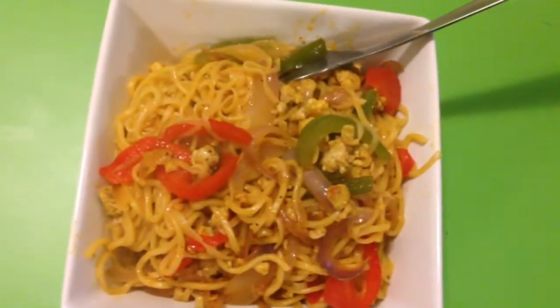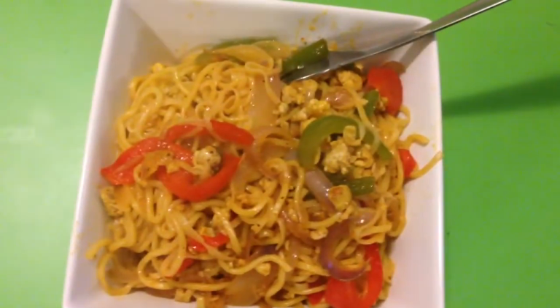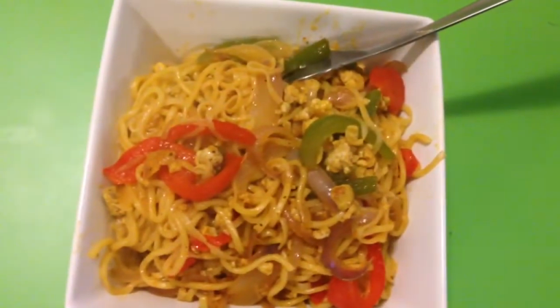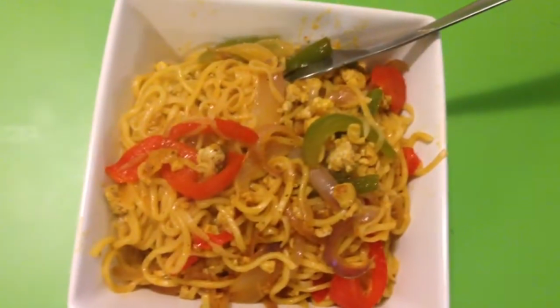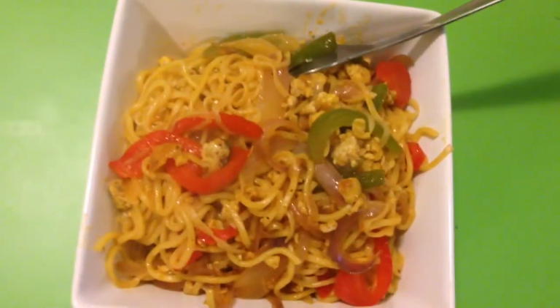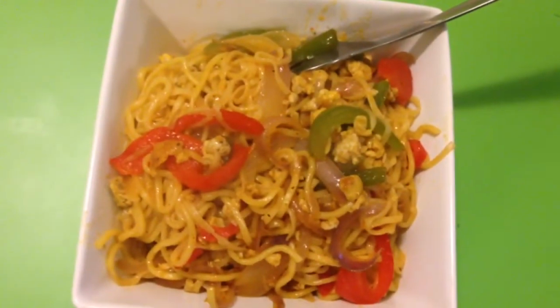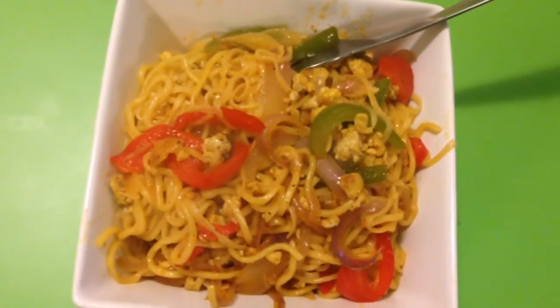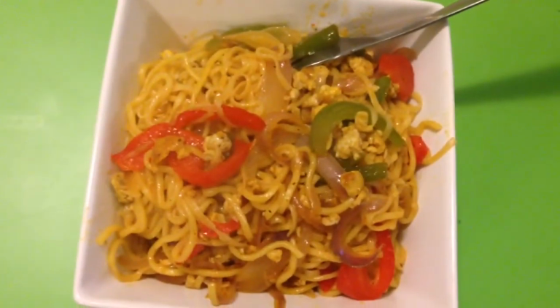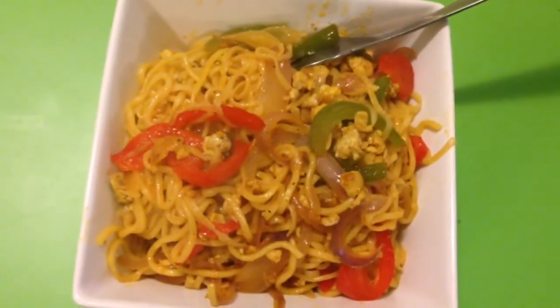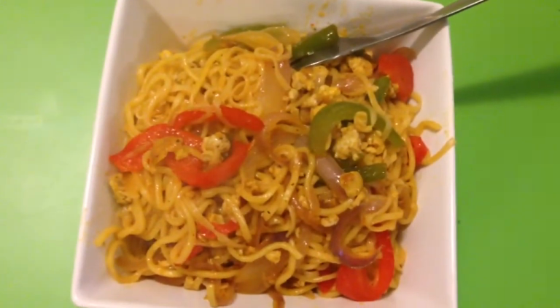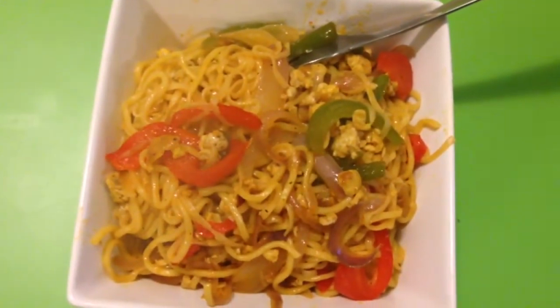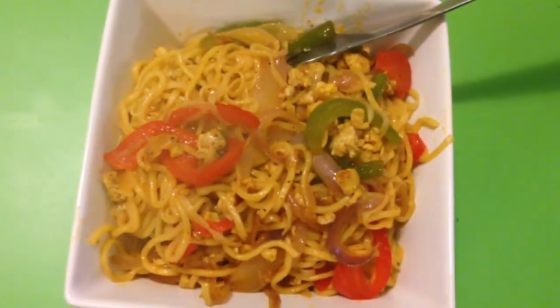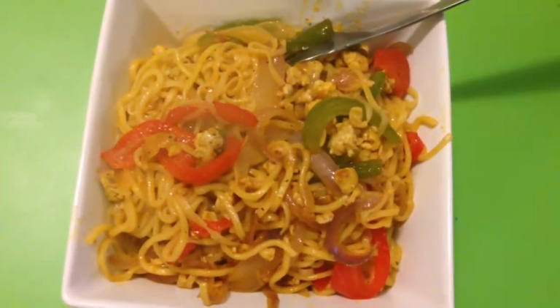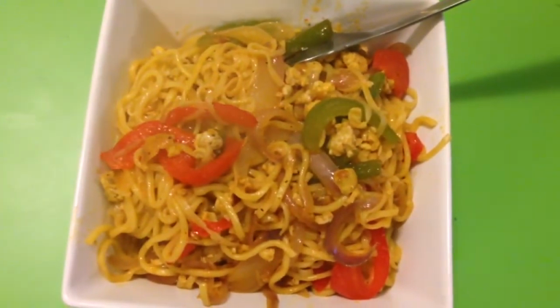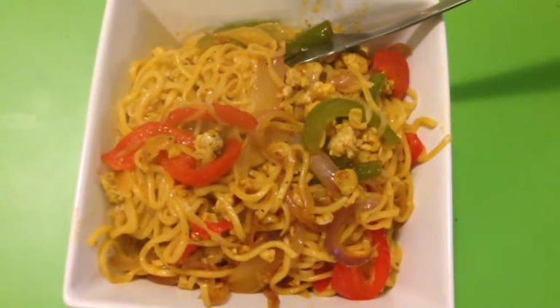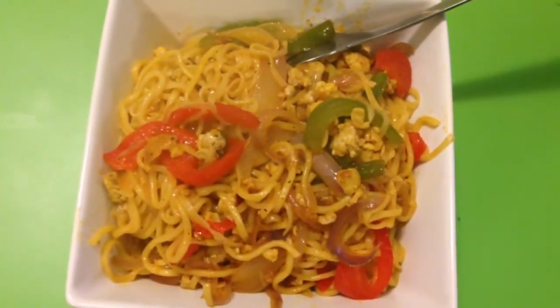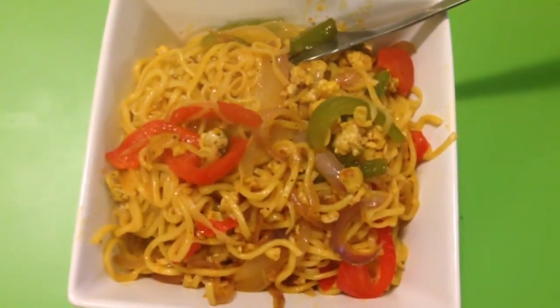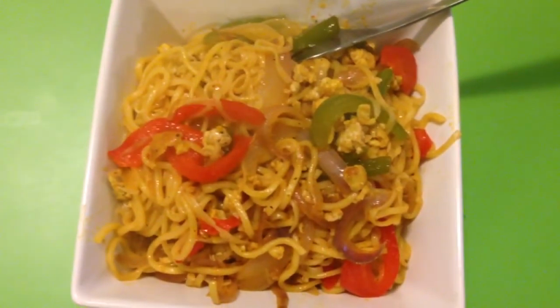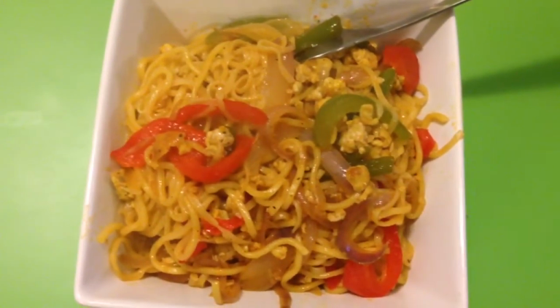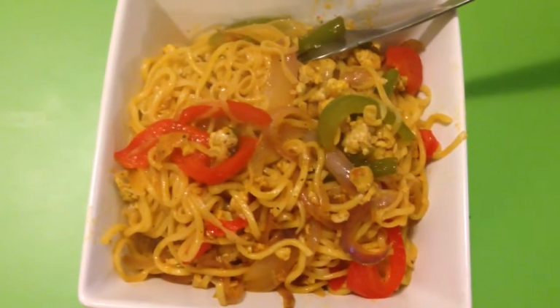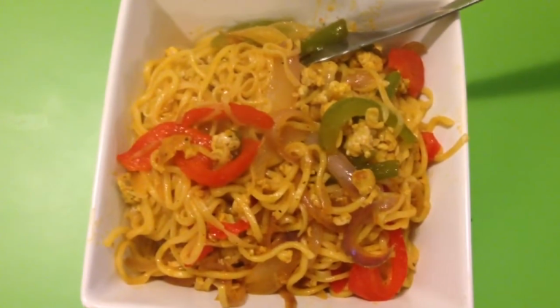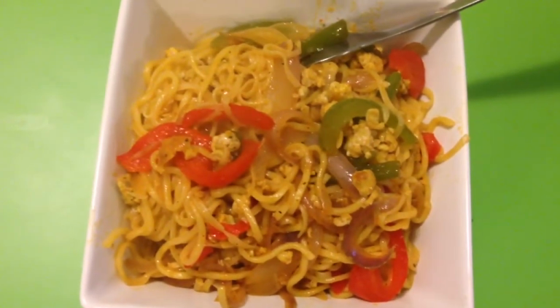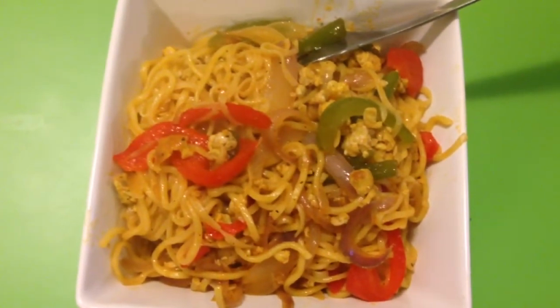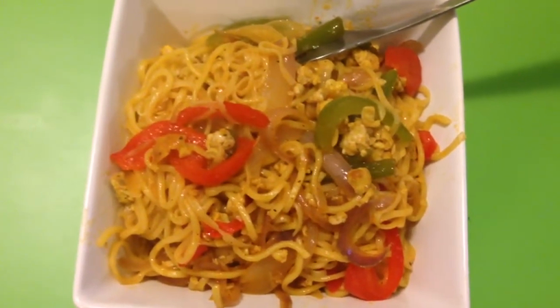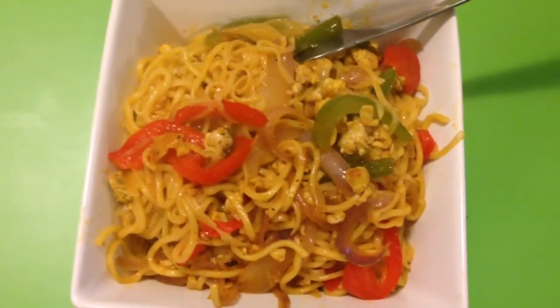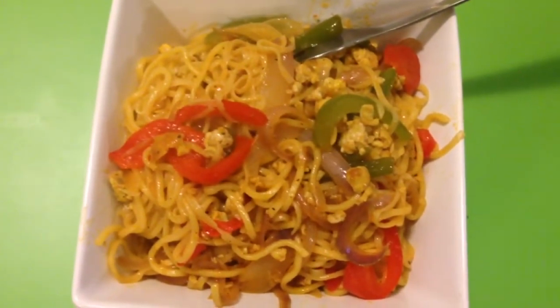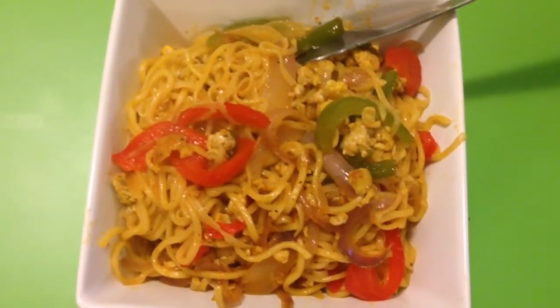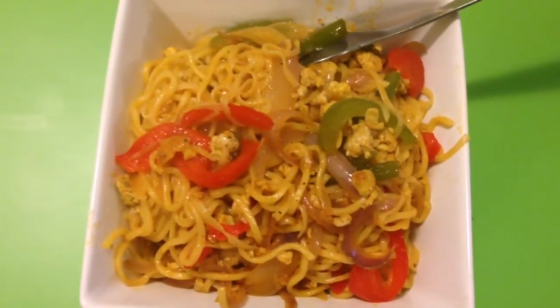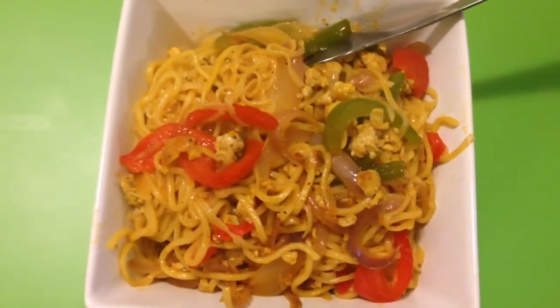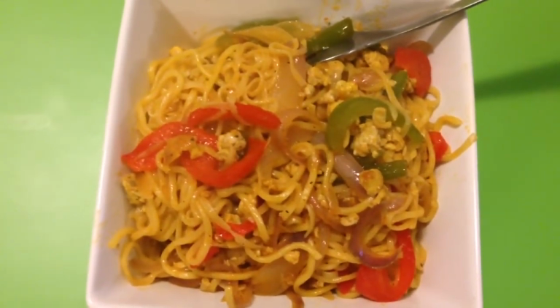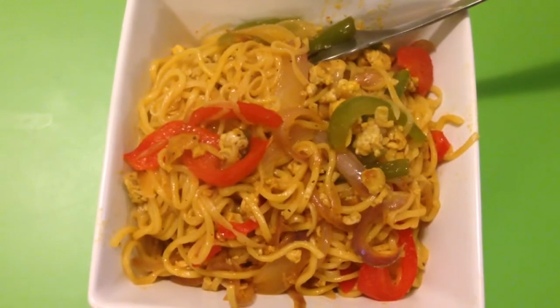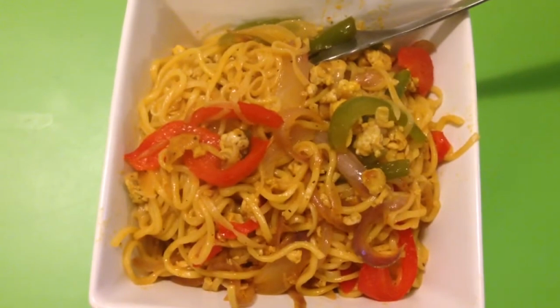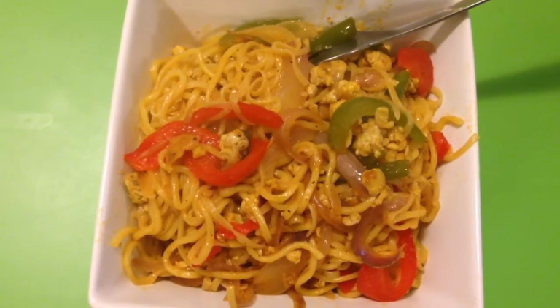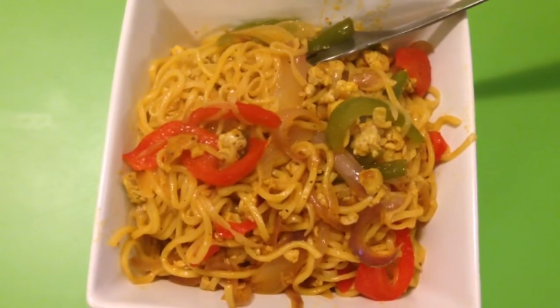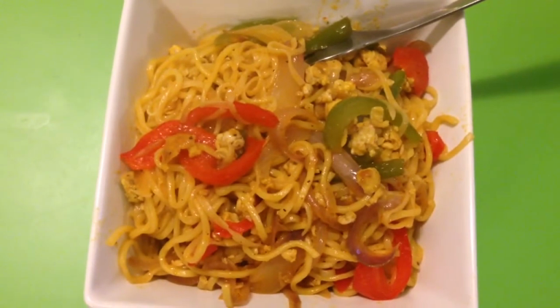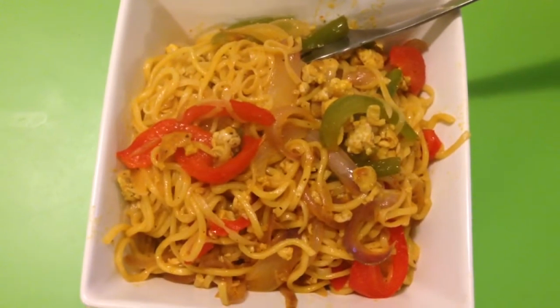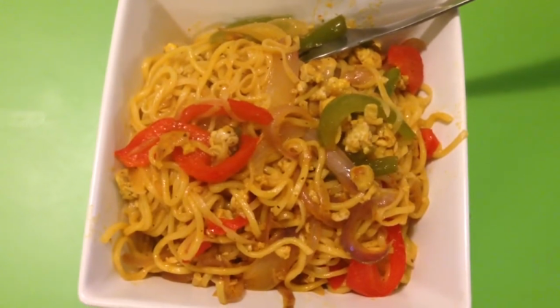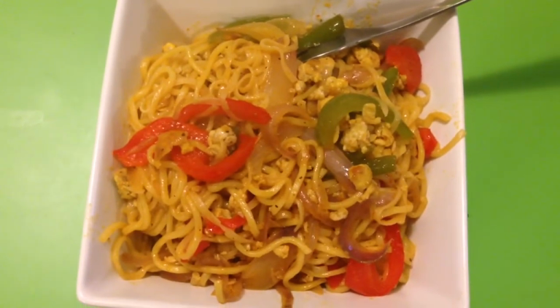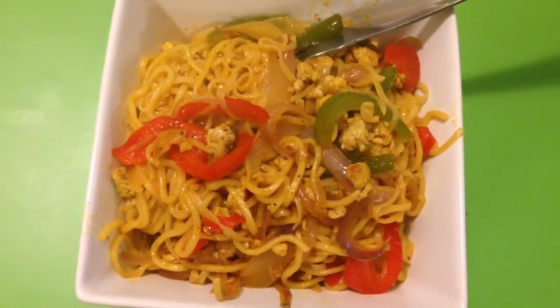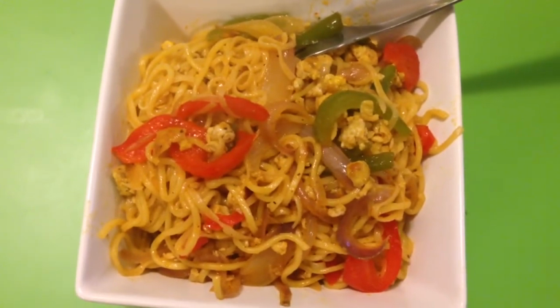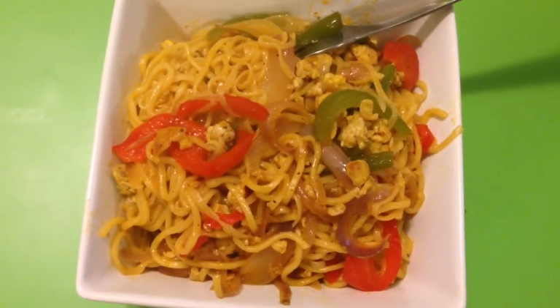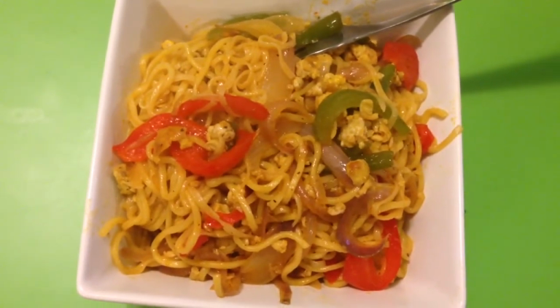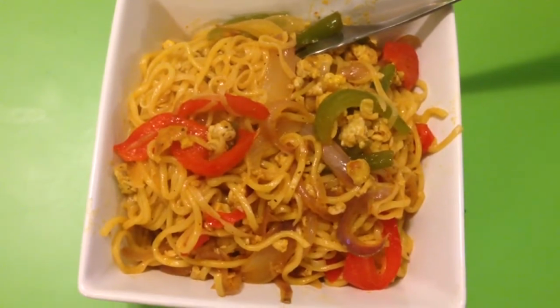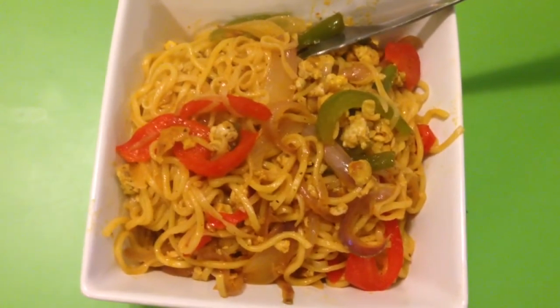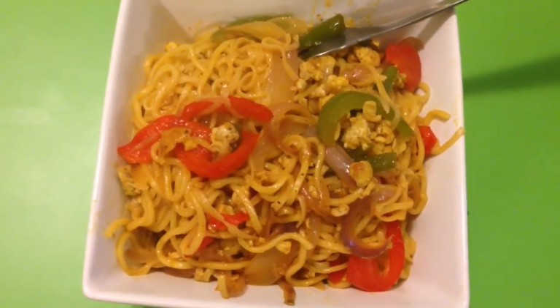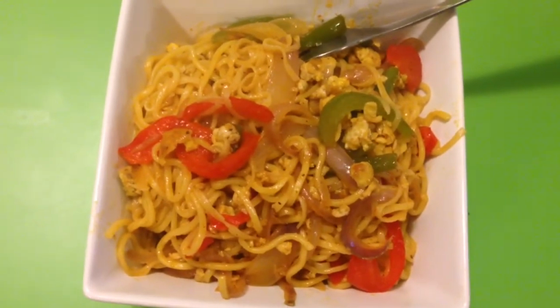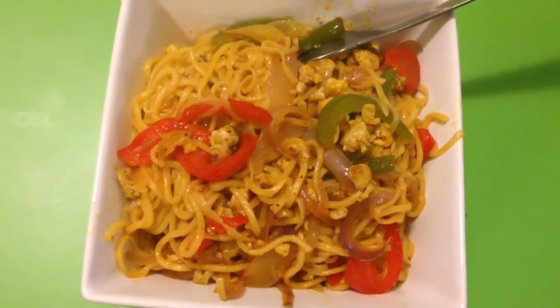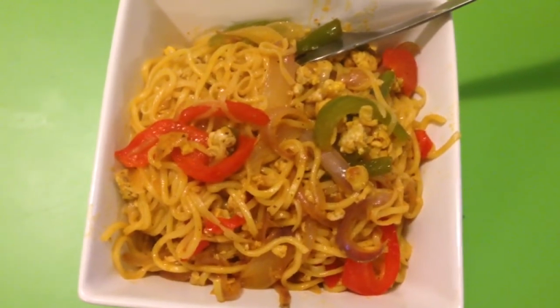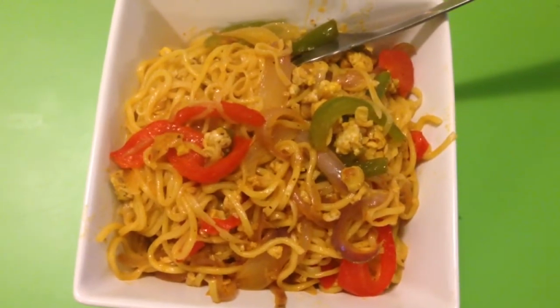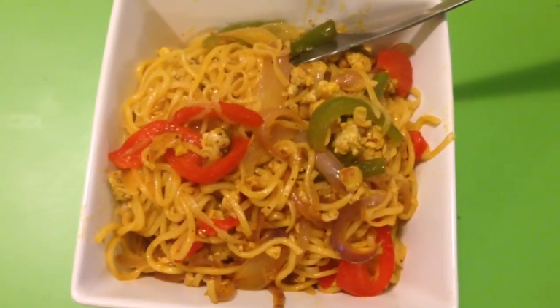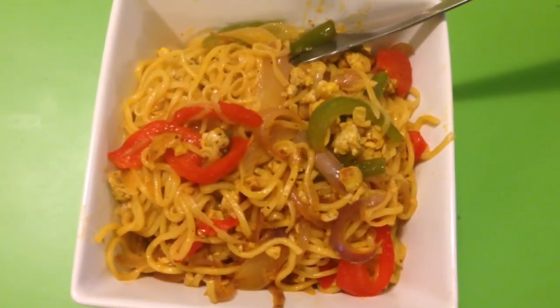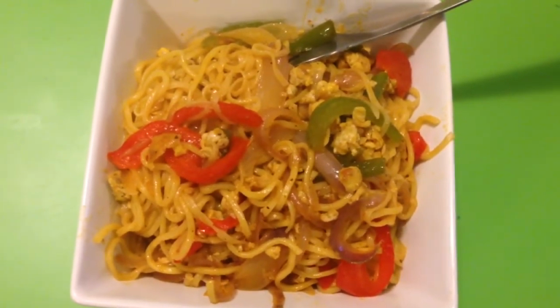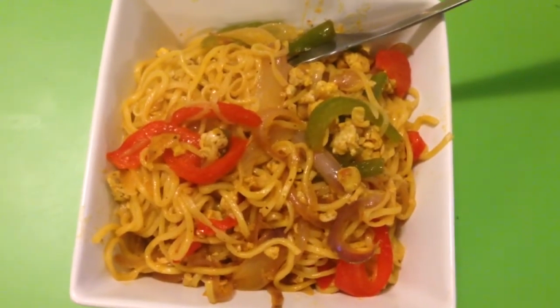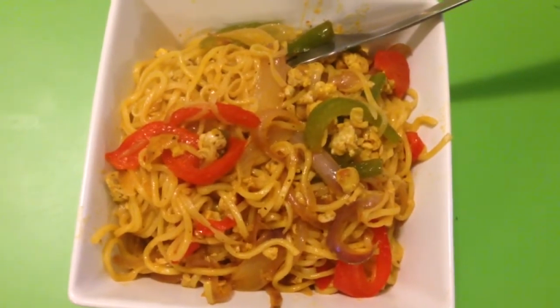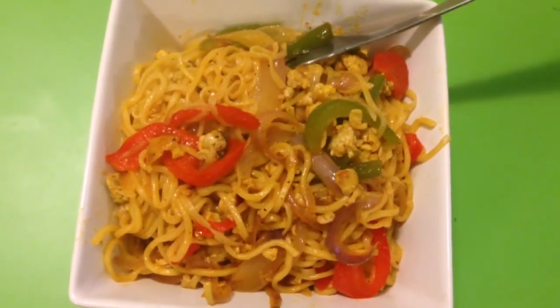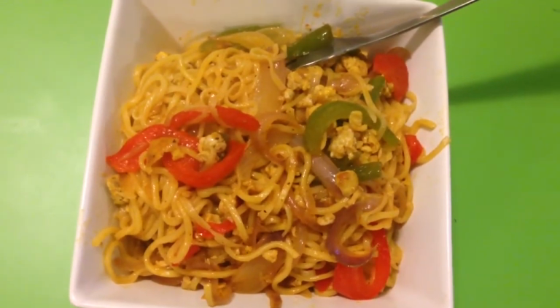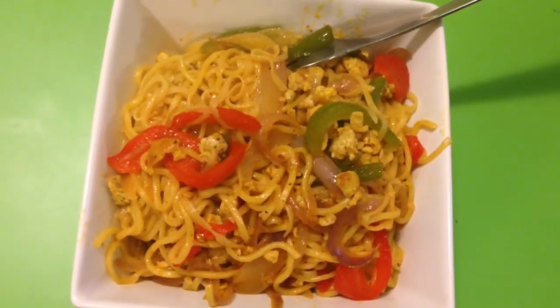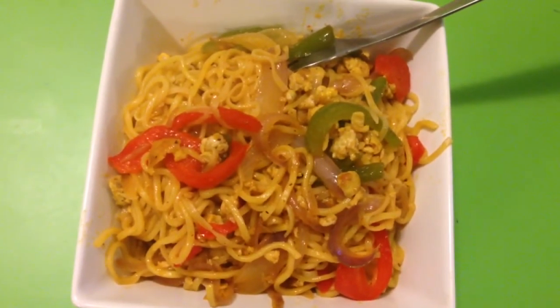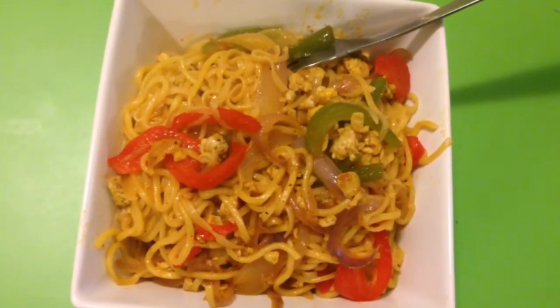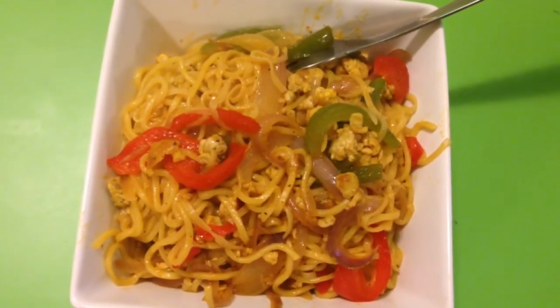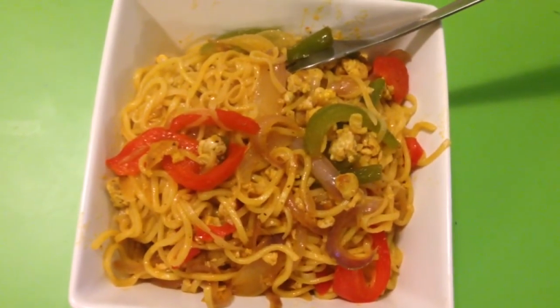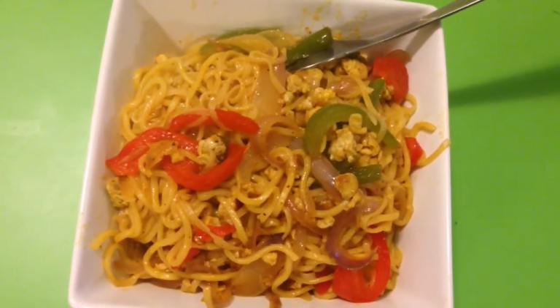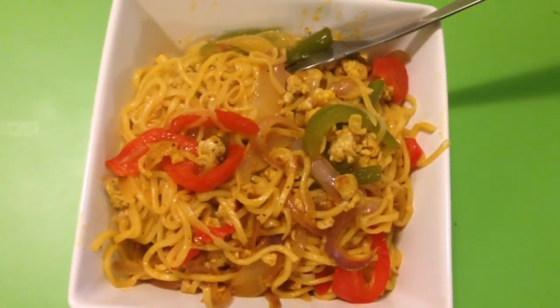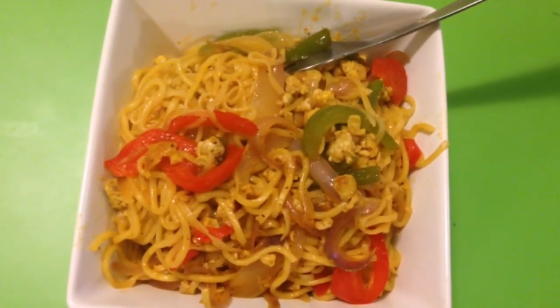So the noodles are ready to serve. Hope you enjoyed the recipe. Thanks for watching. Subscribe for more videos.